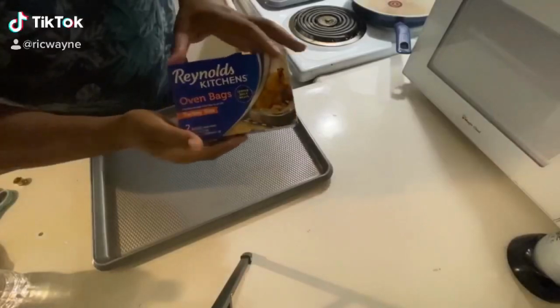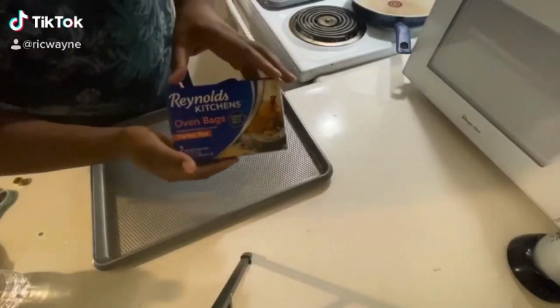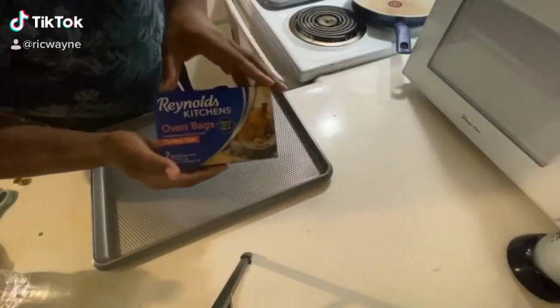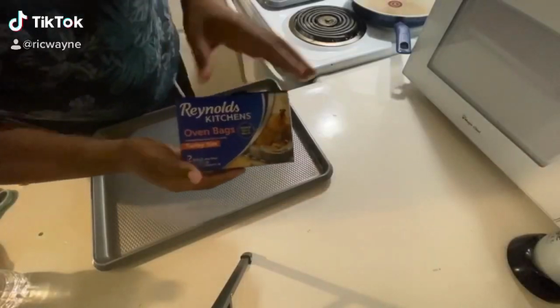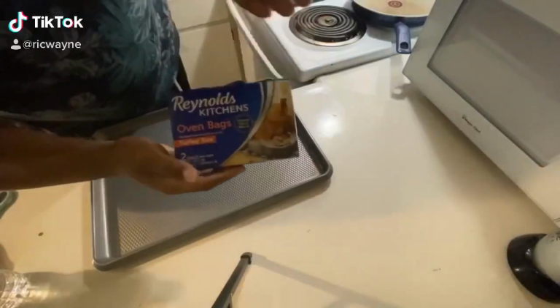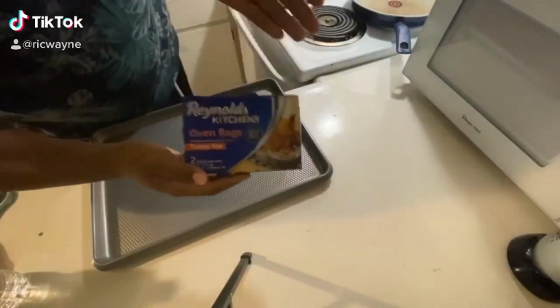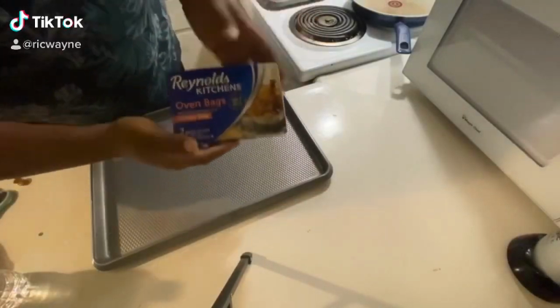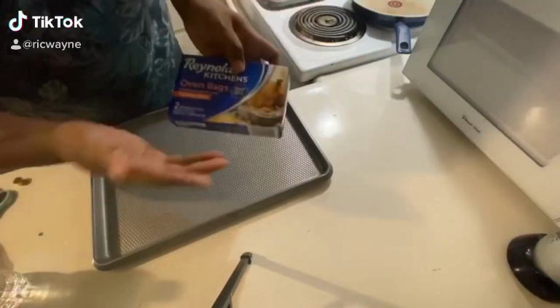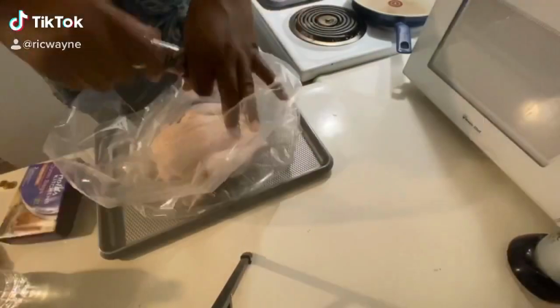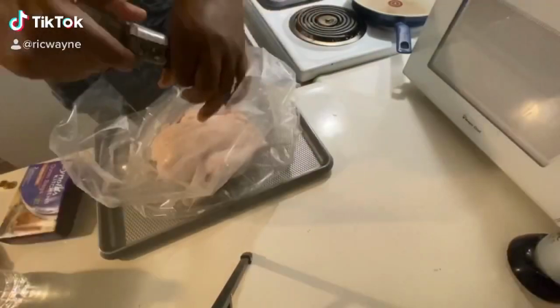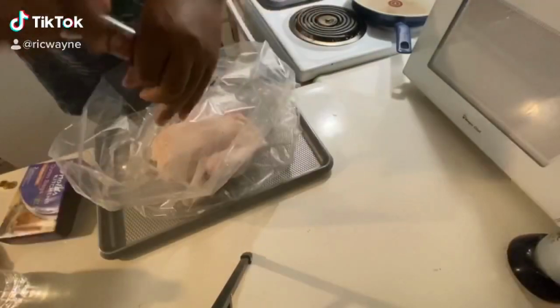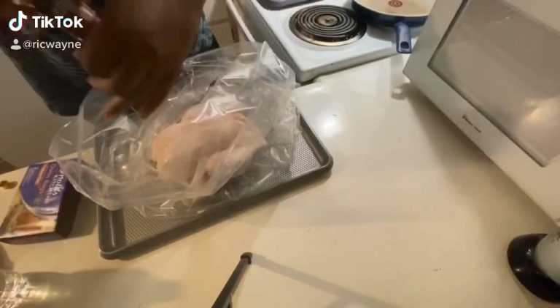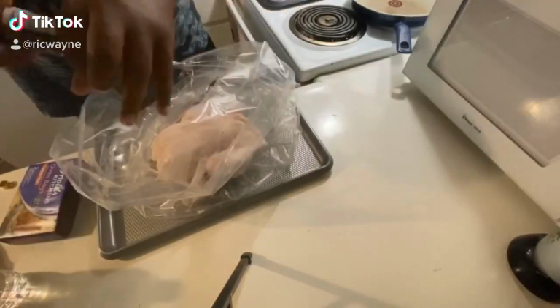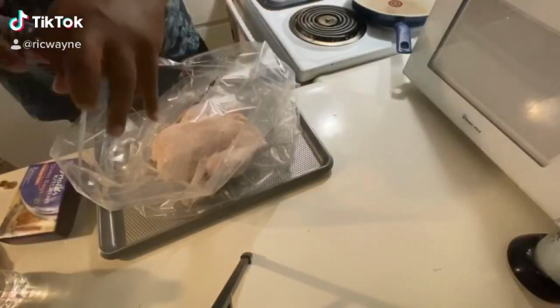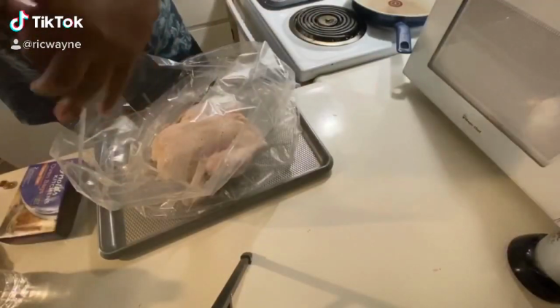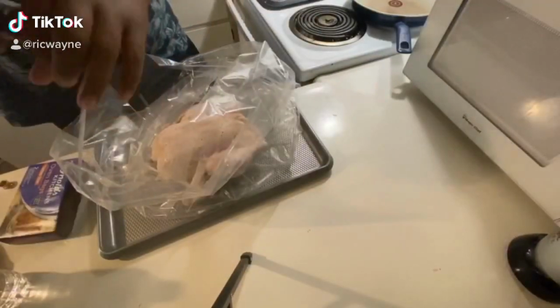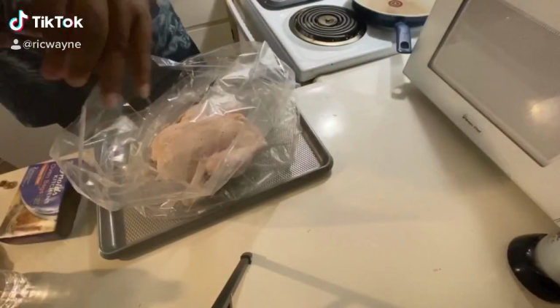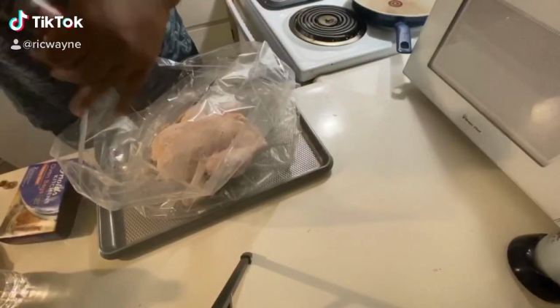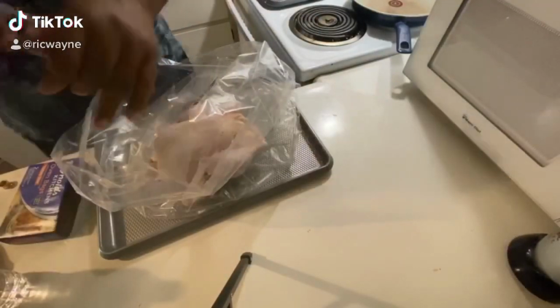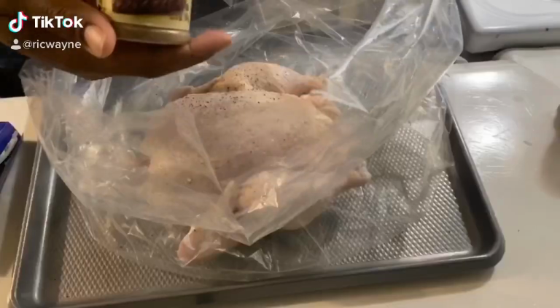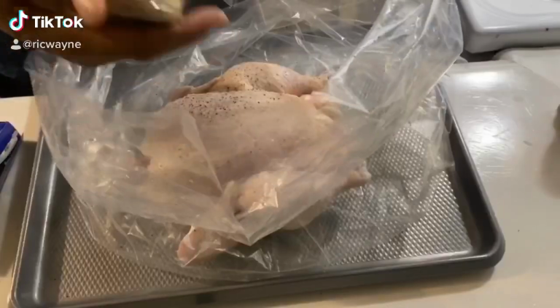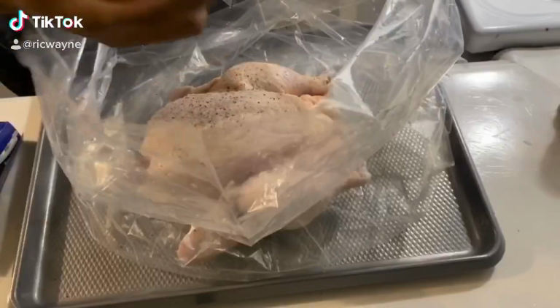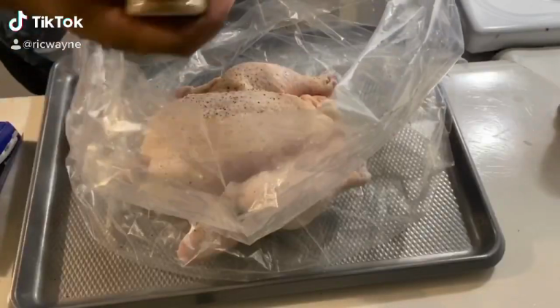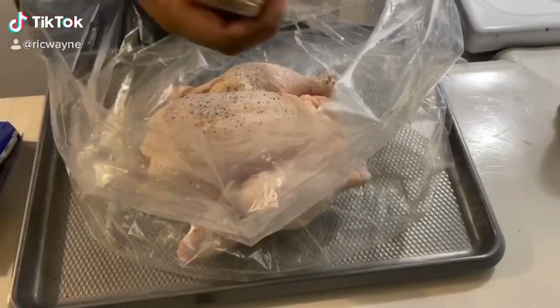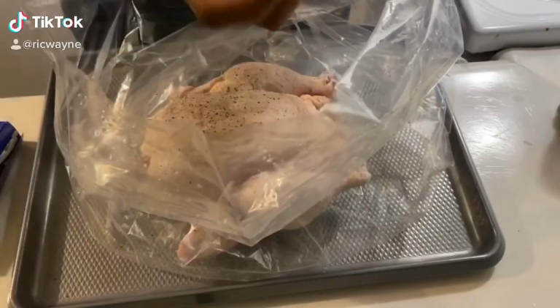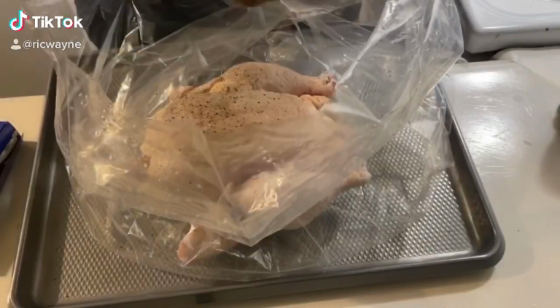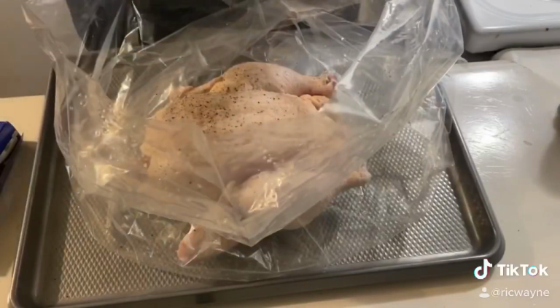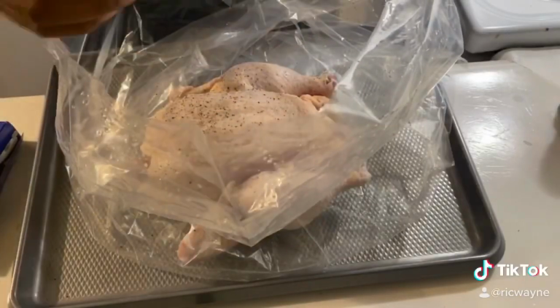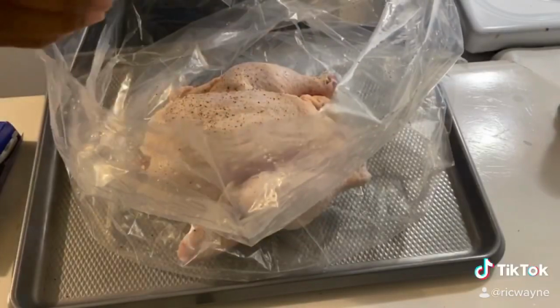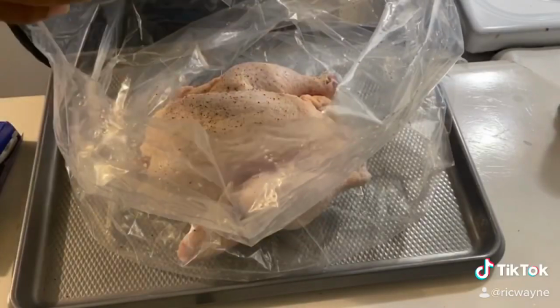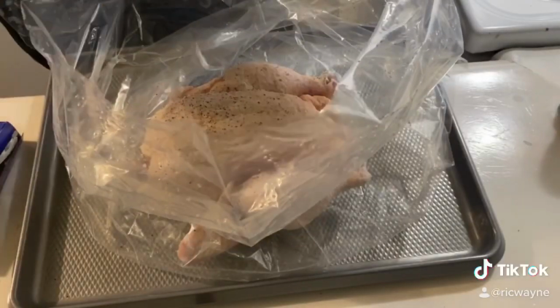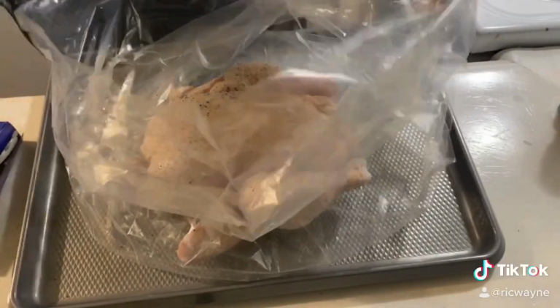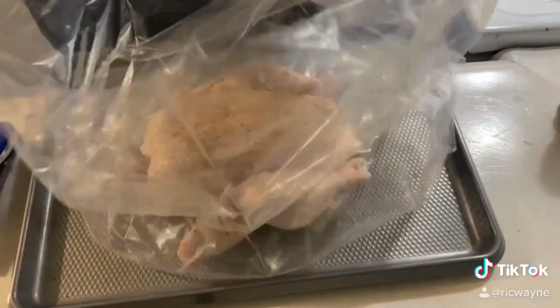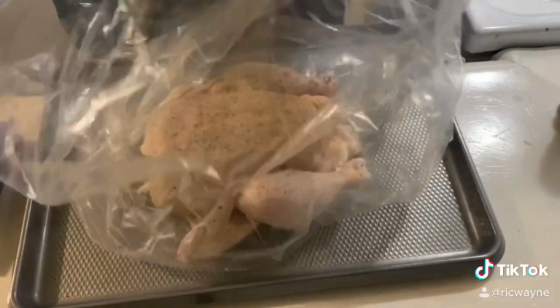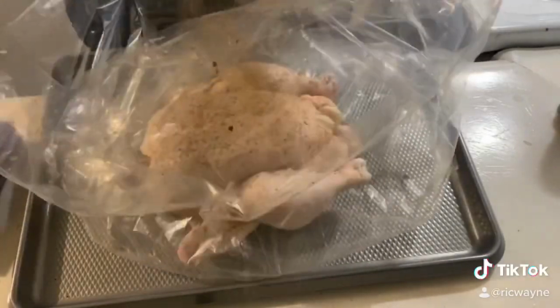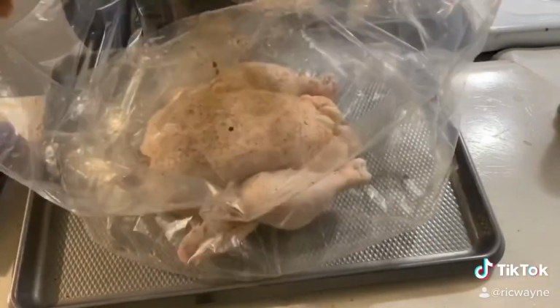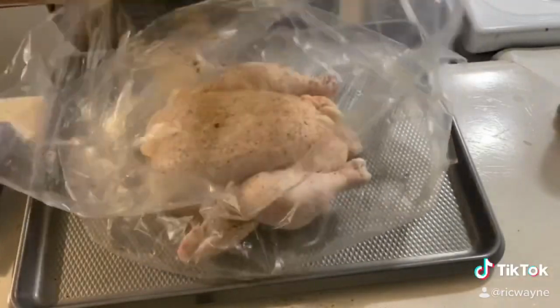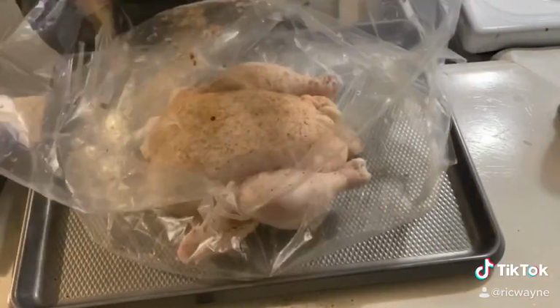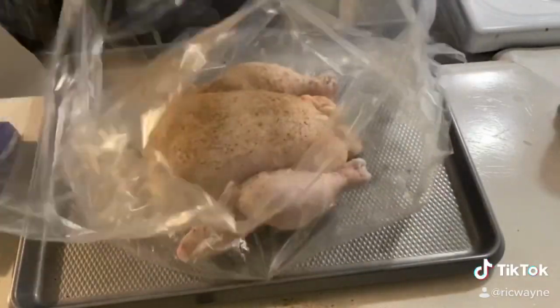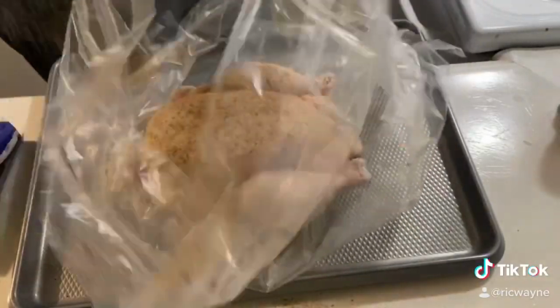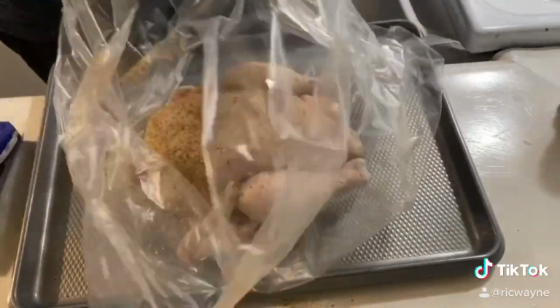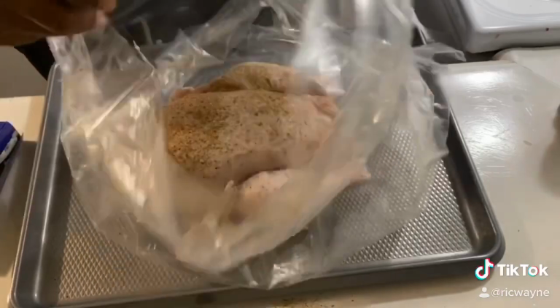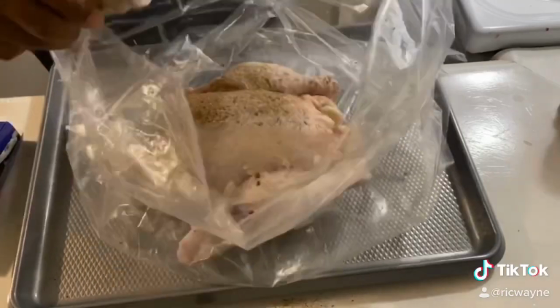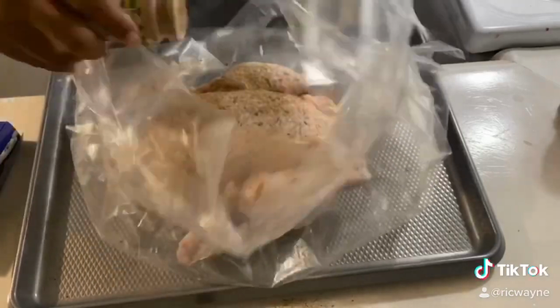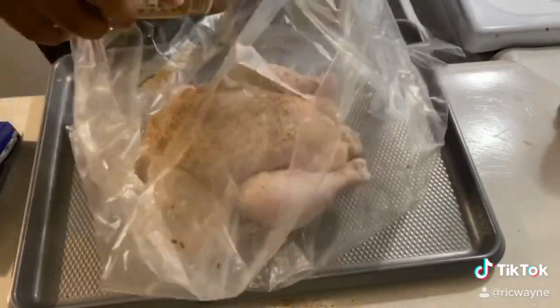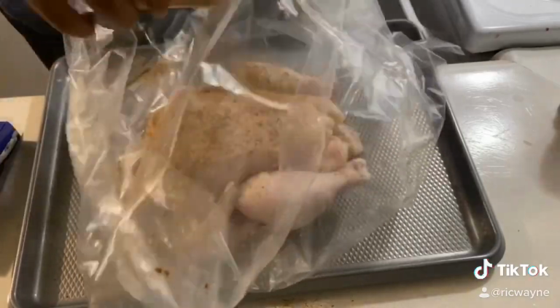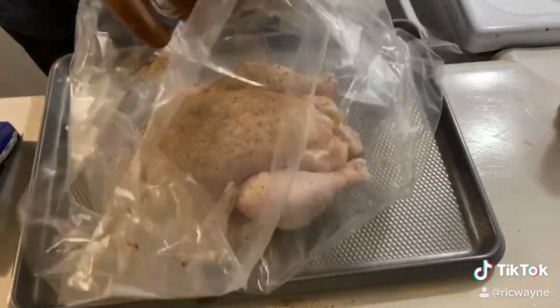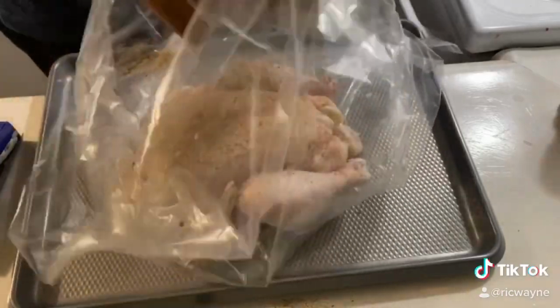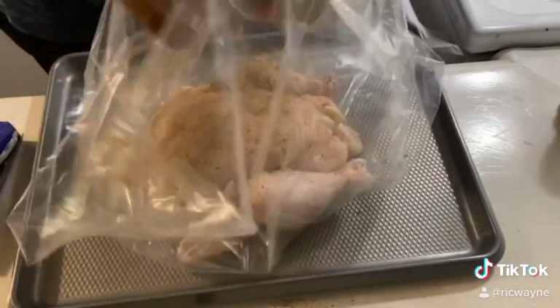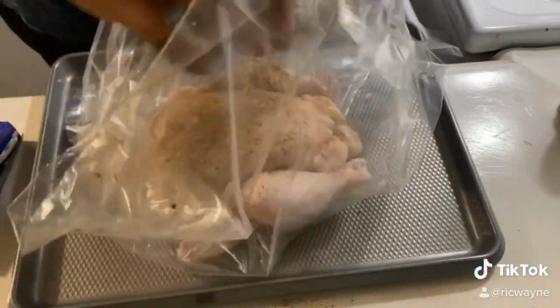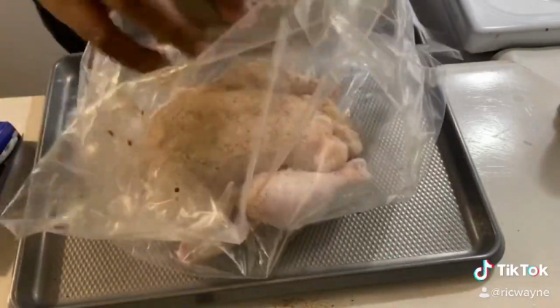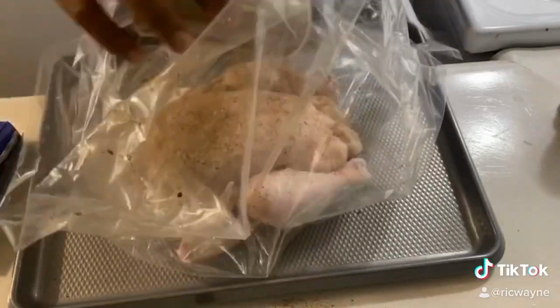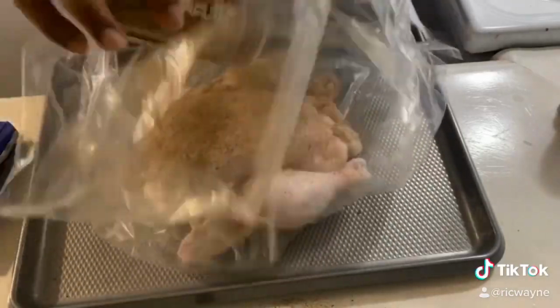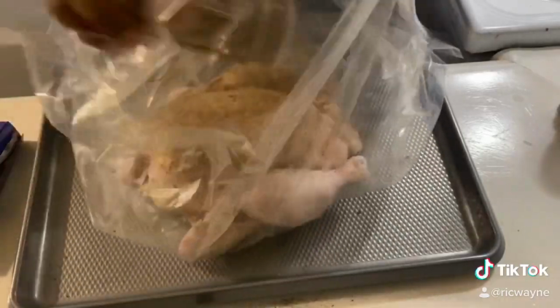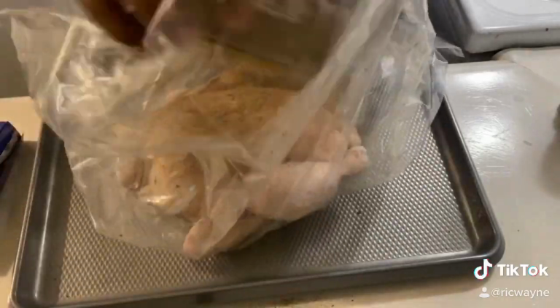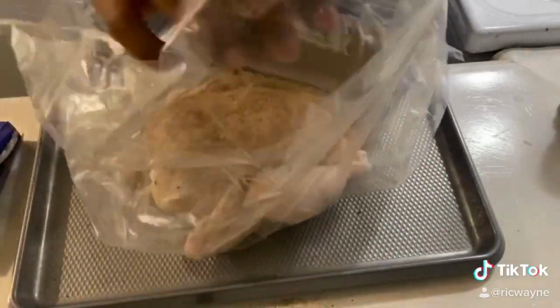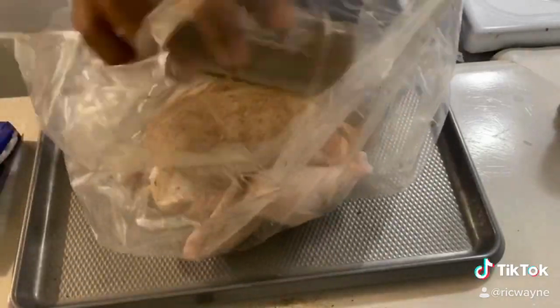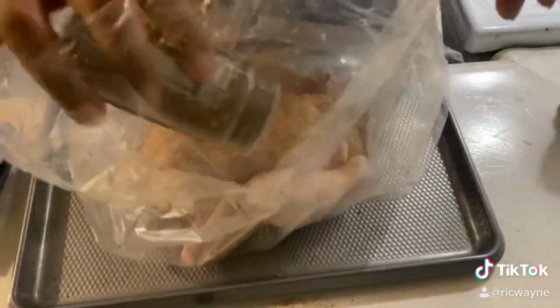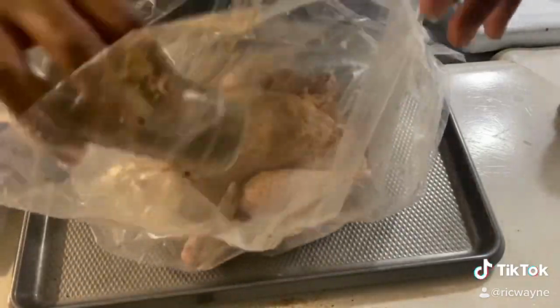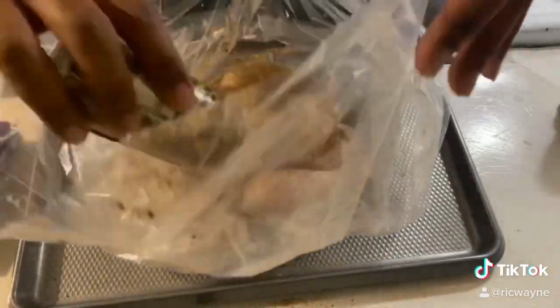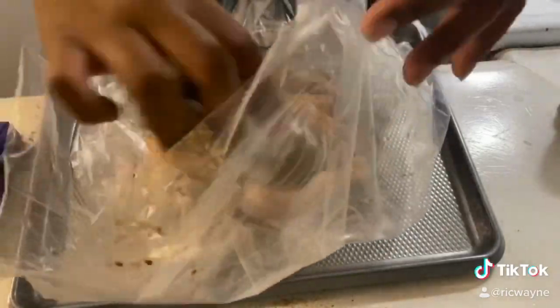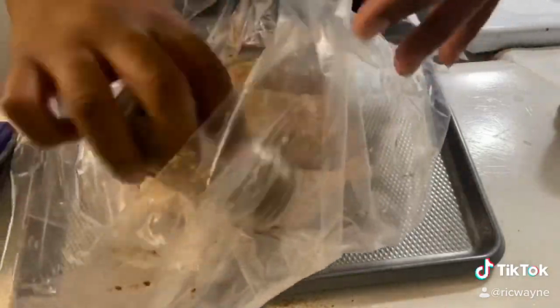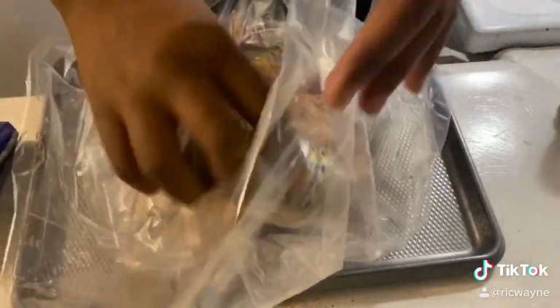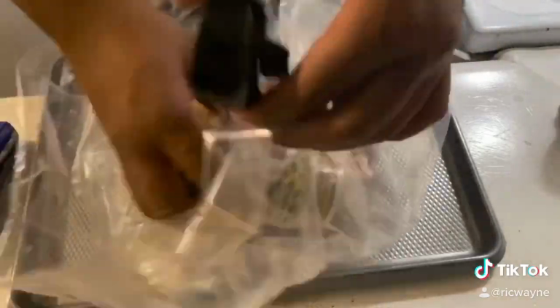How's it going everybody? This is Rick Wayne. Today we're going to make our jerk chicken again, but we're going to actually do it in the oven. I got a whole chicken and we're going to use our same jerk seasoning.